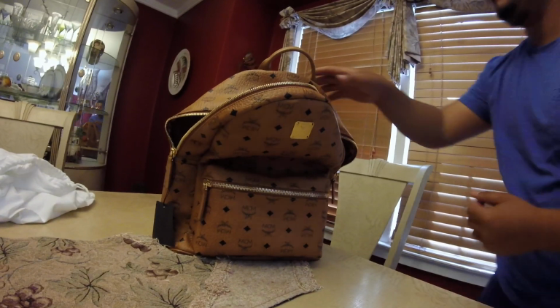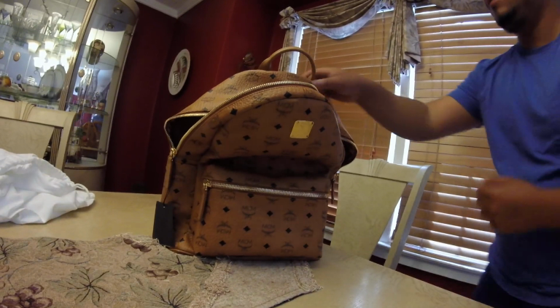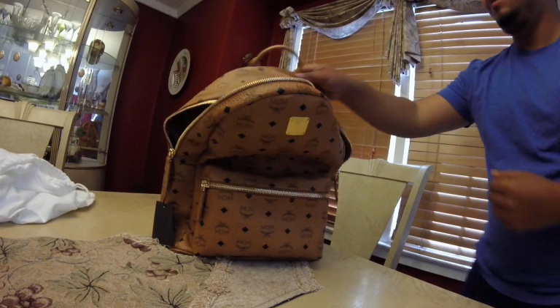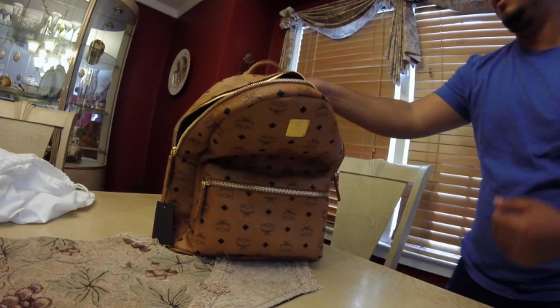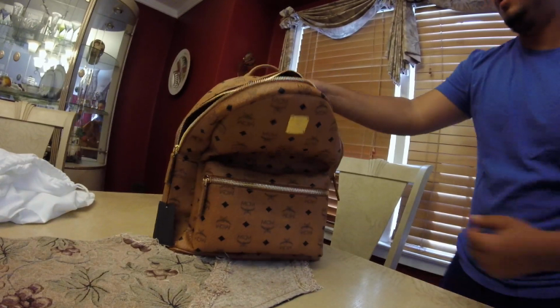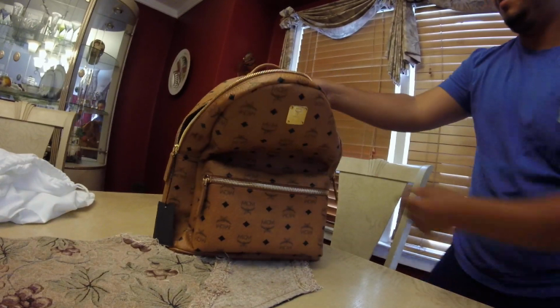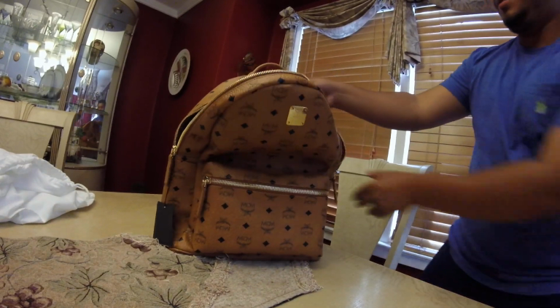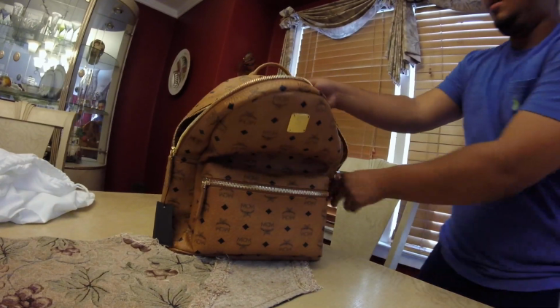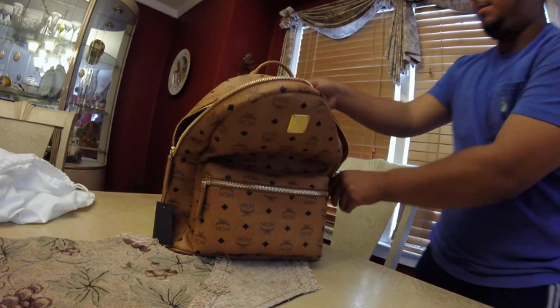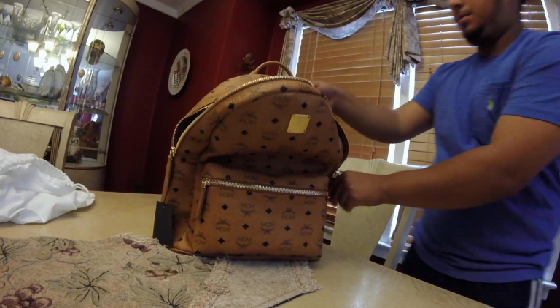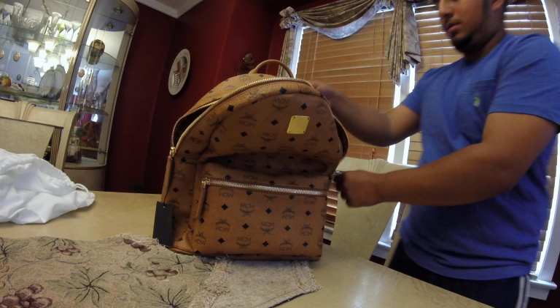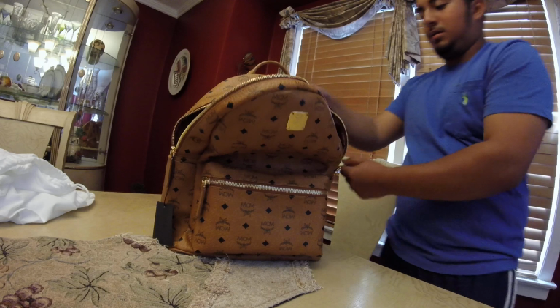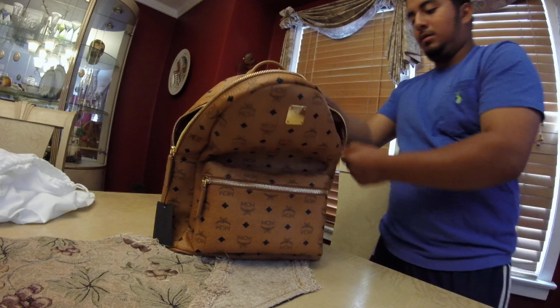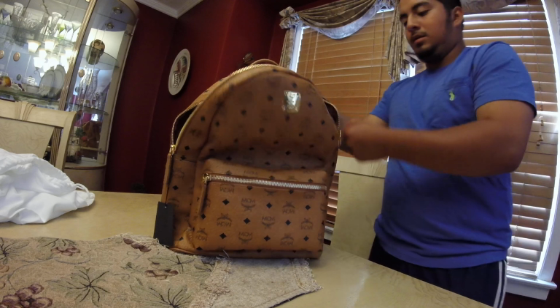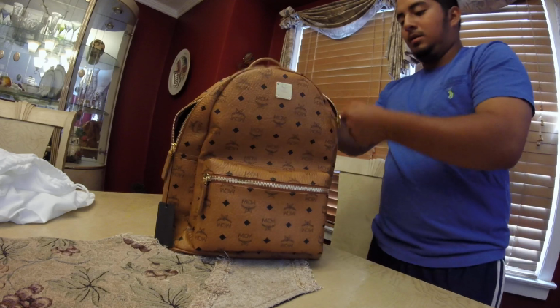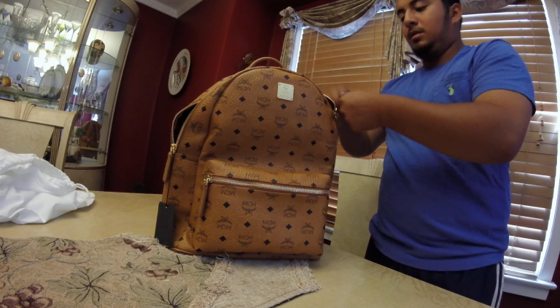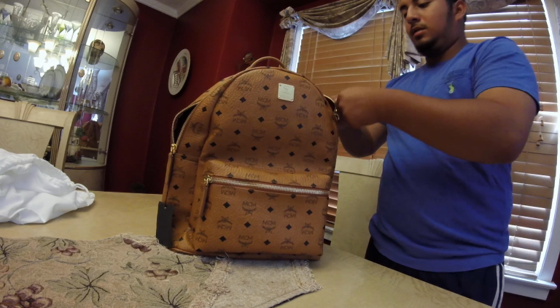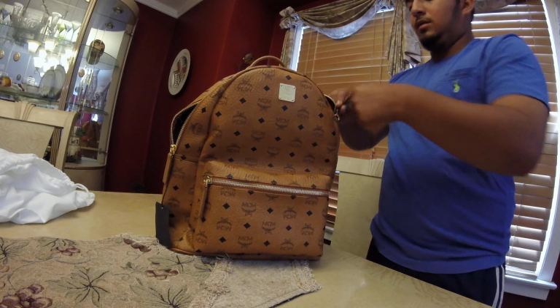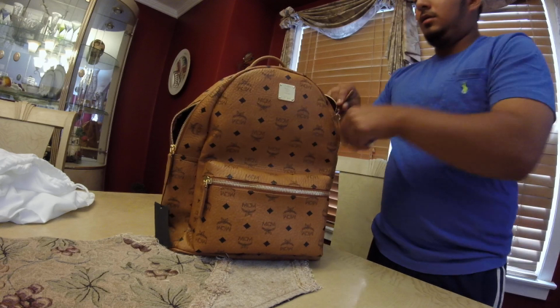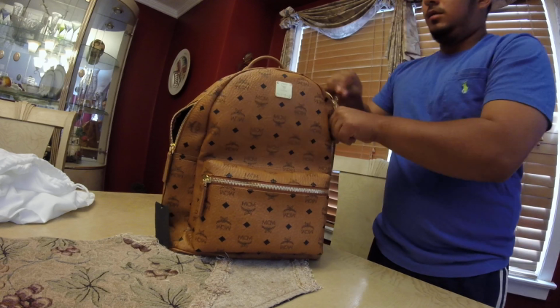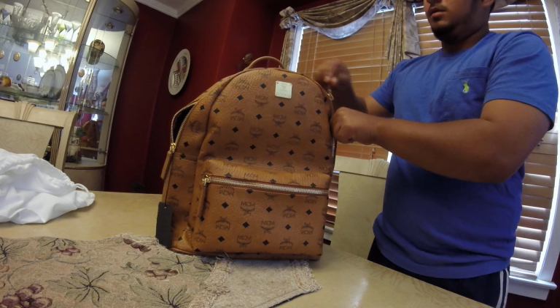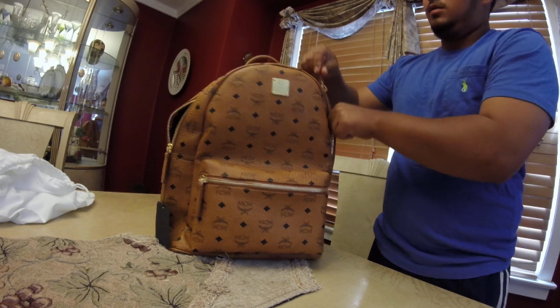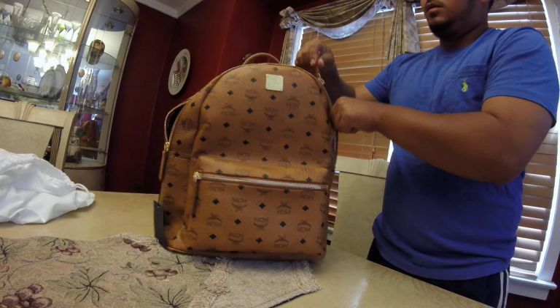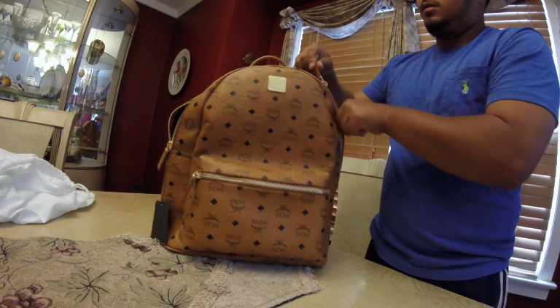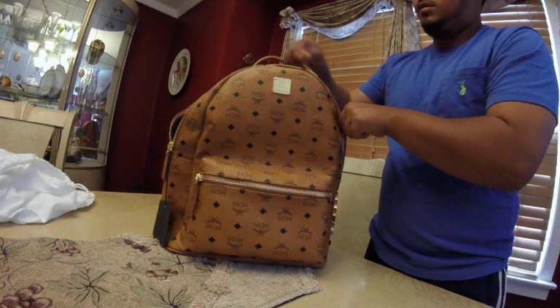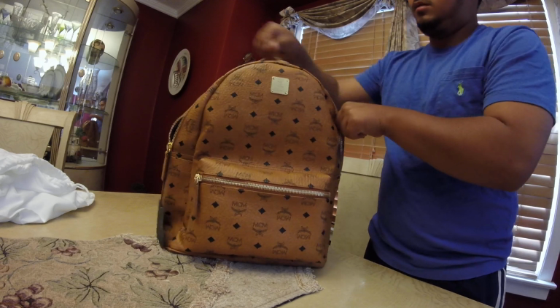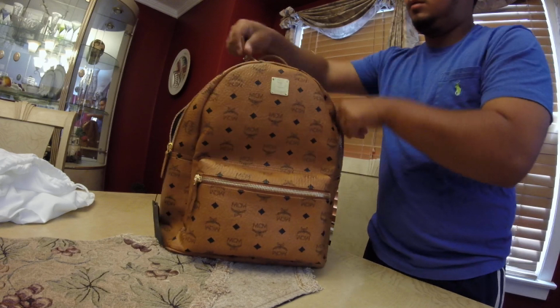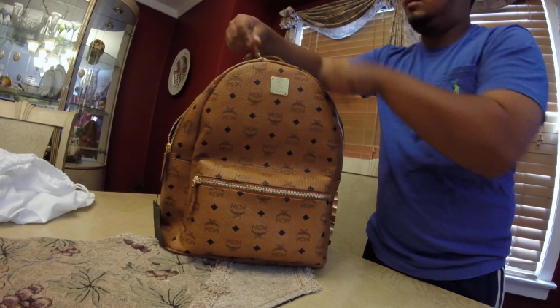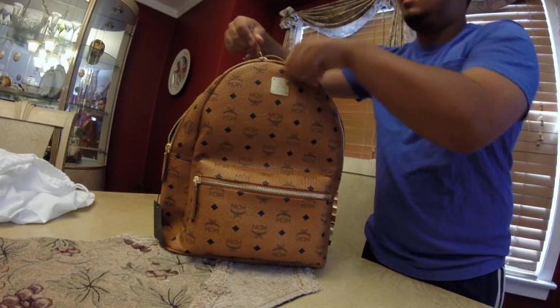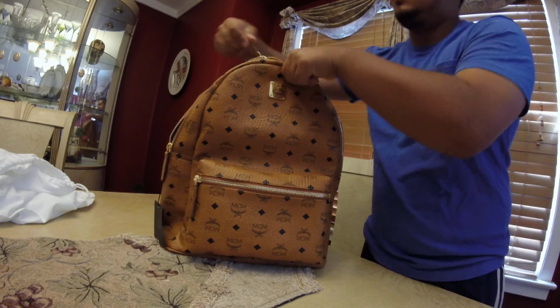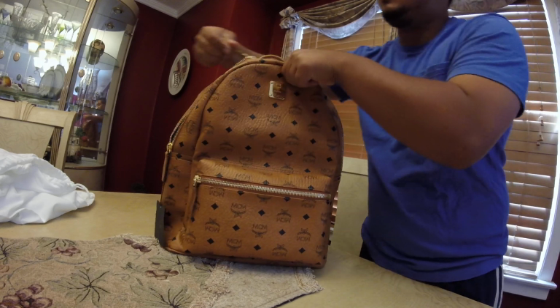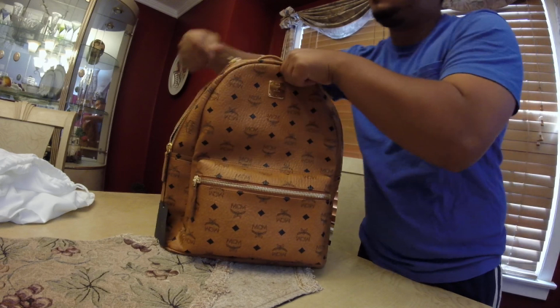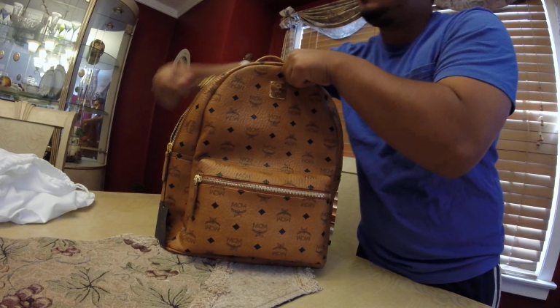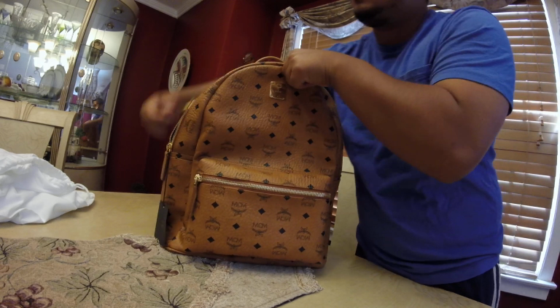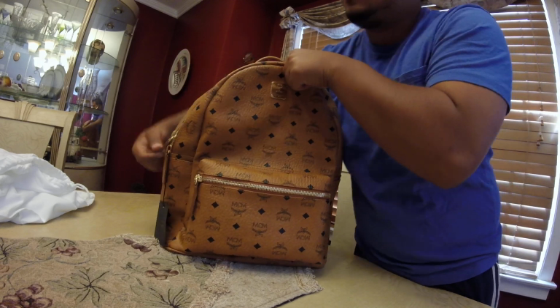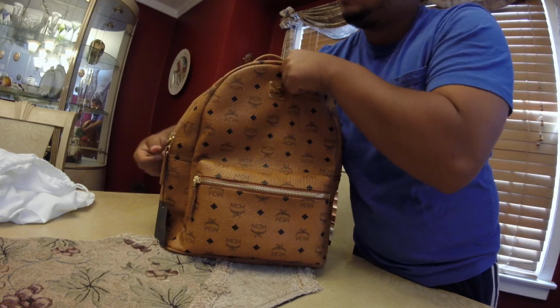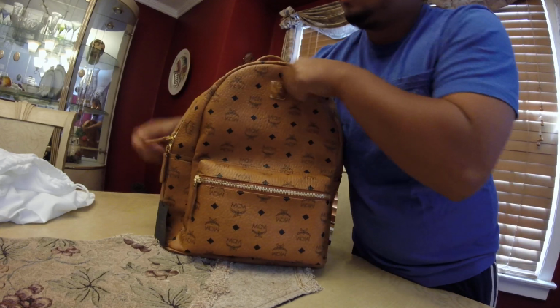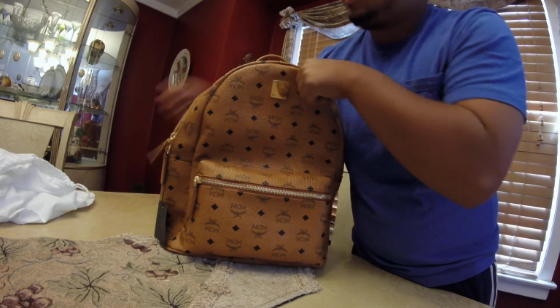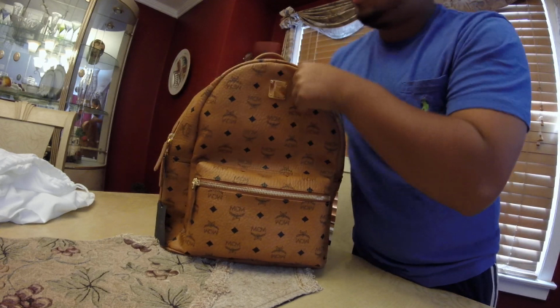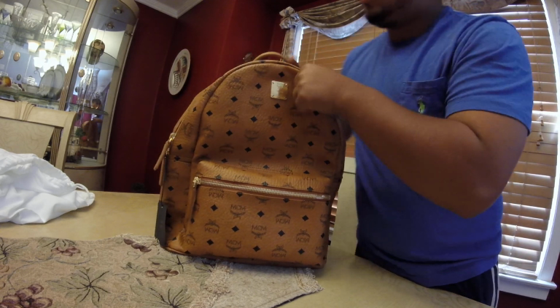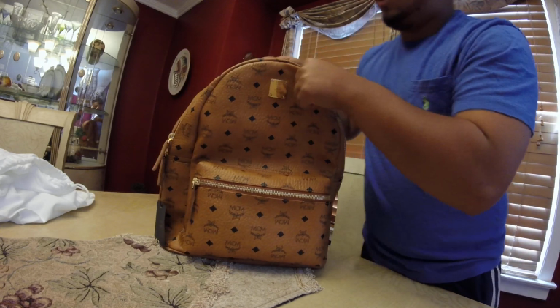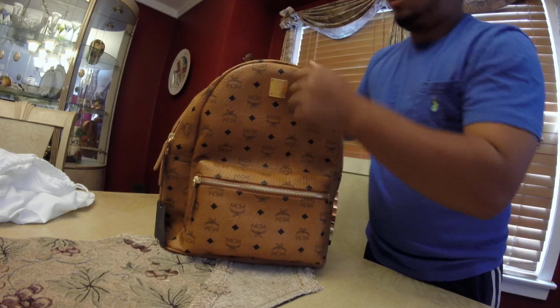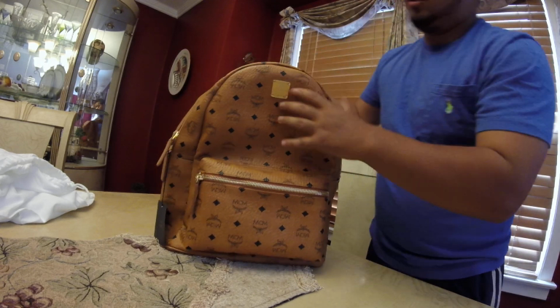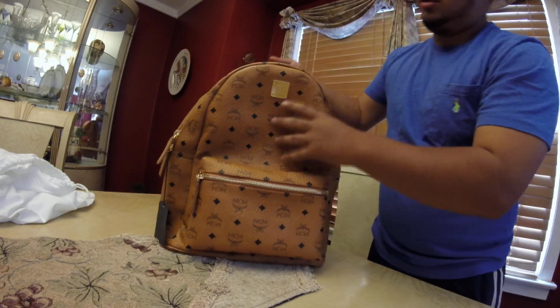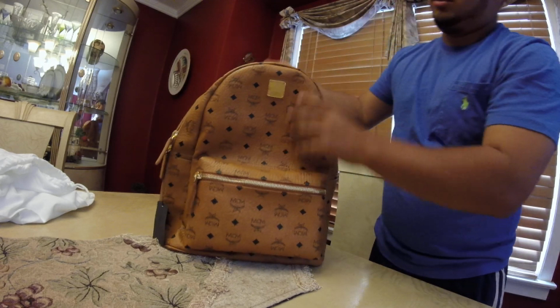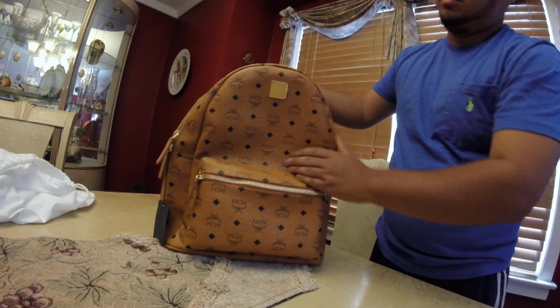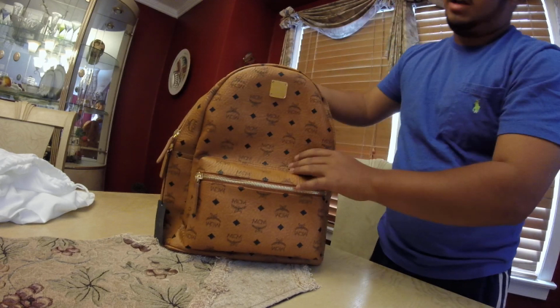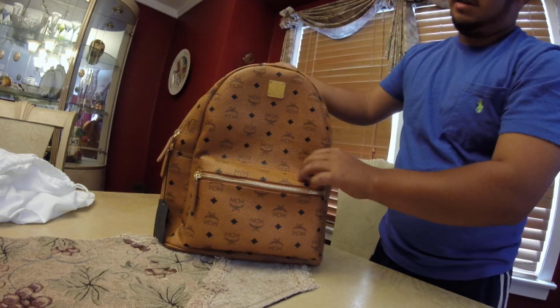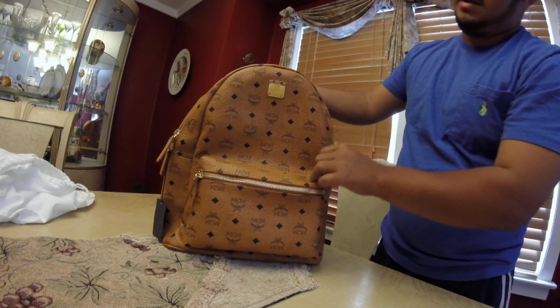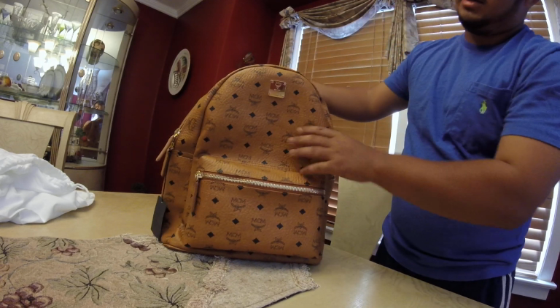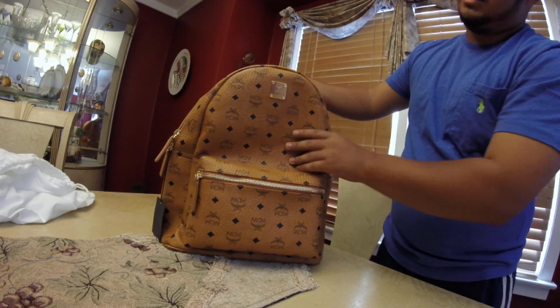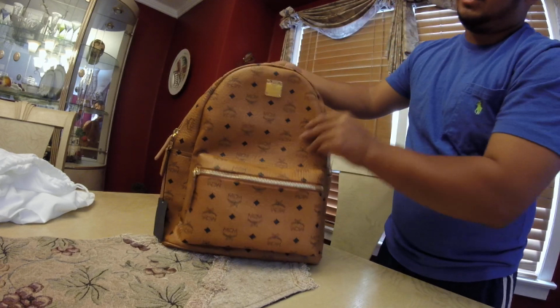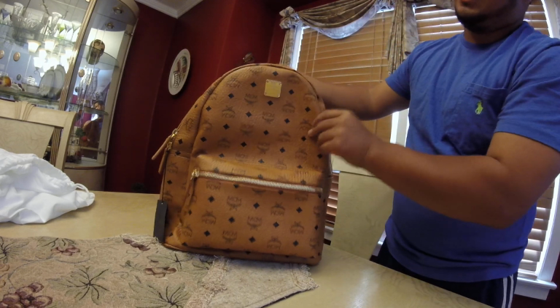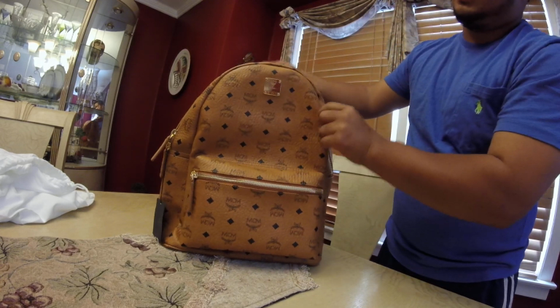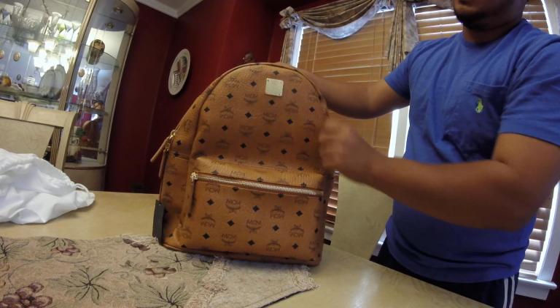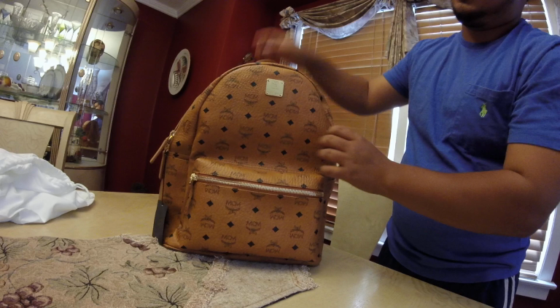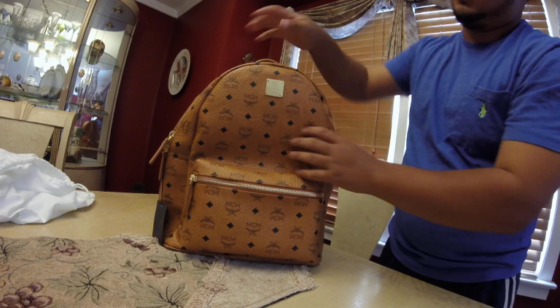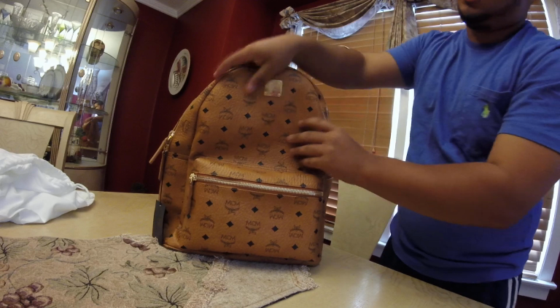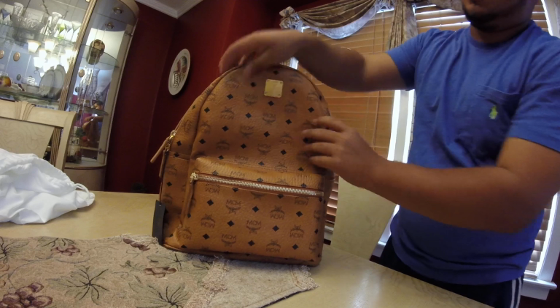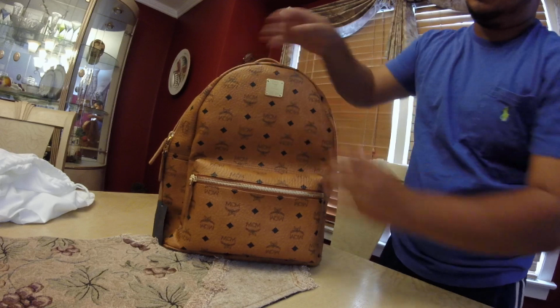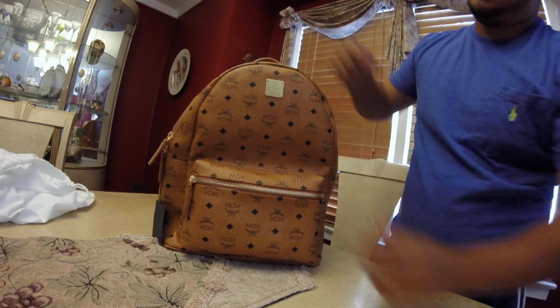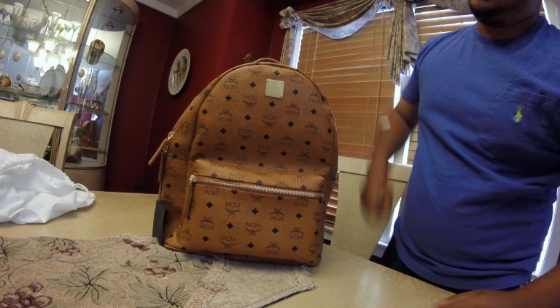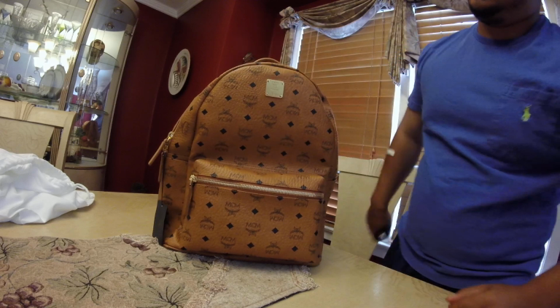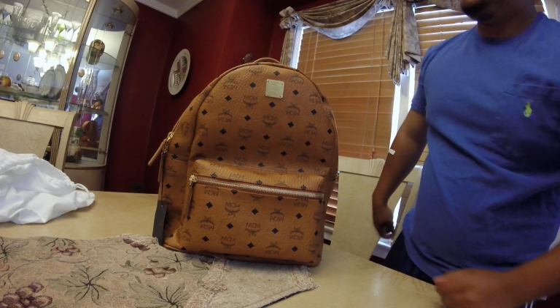I'm going to zip it up. It's durable too — the backpack maintains its shape really well.